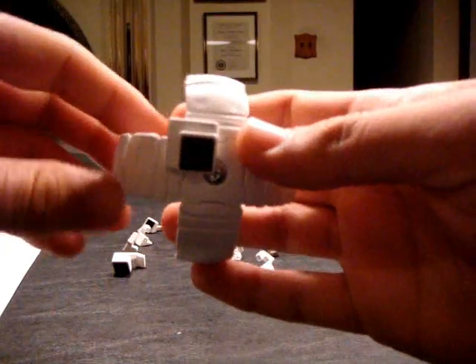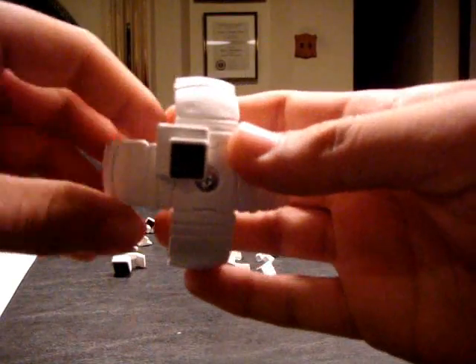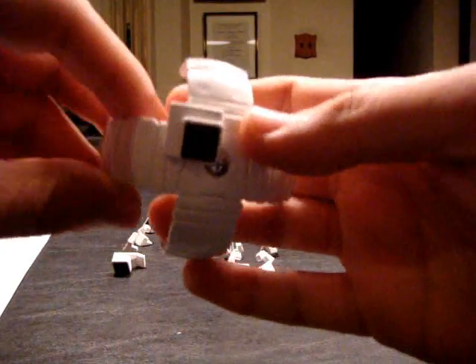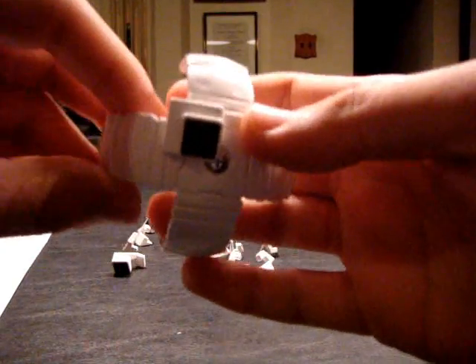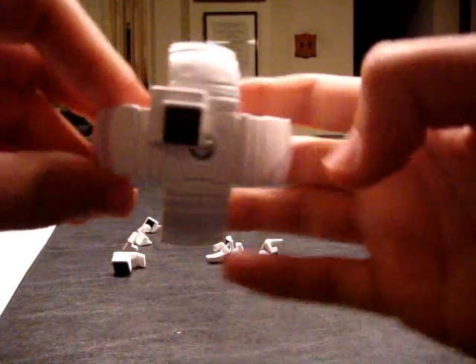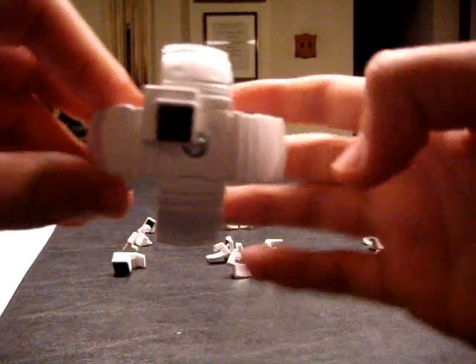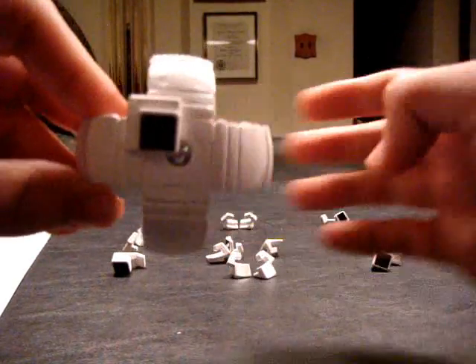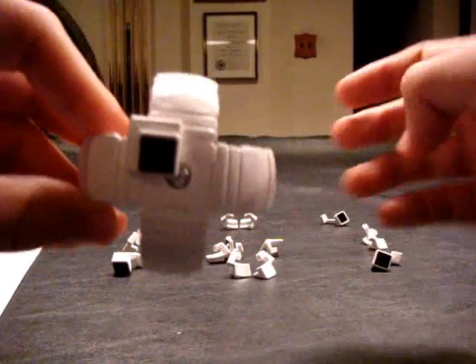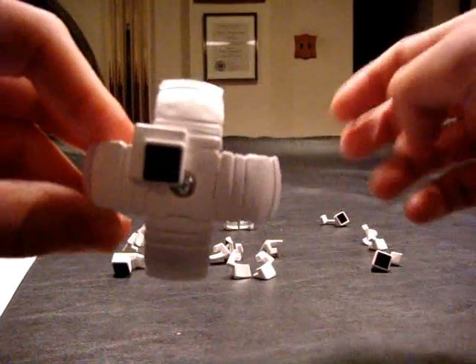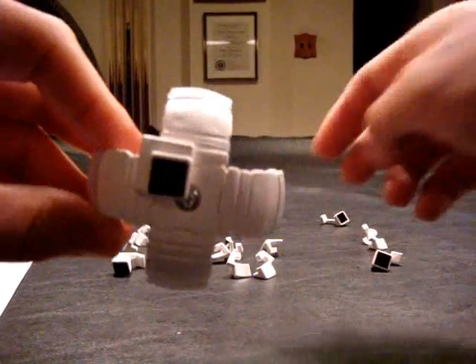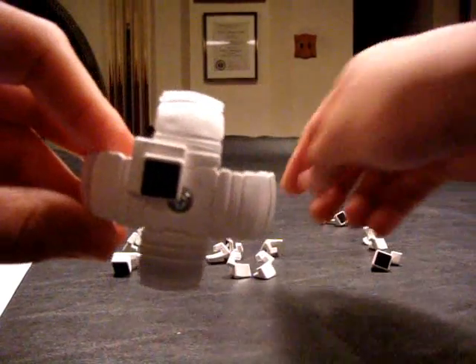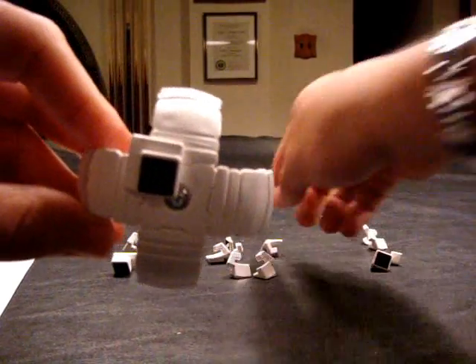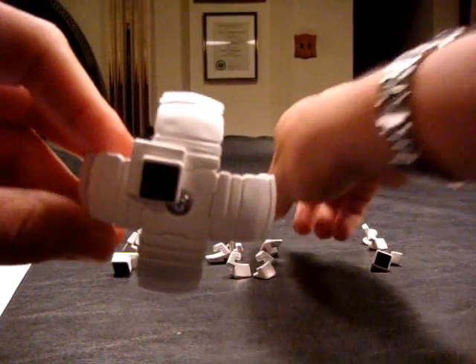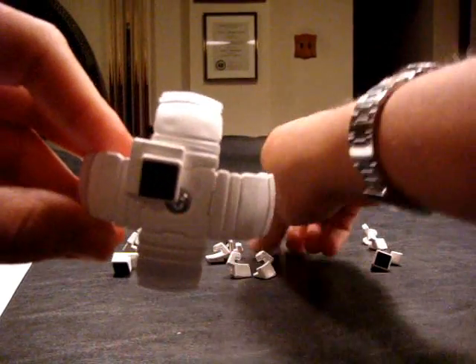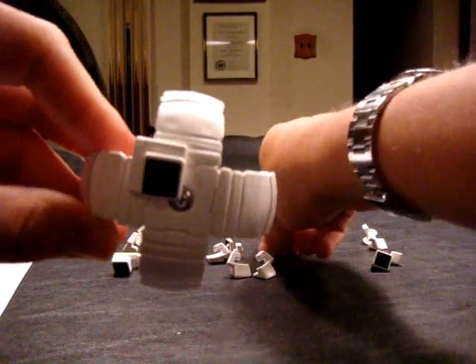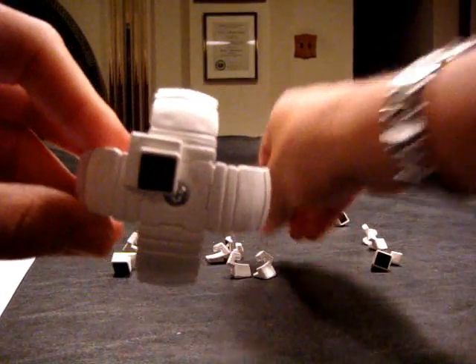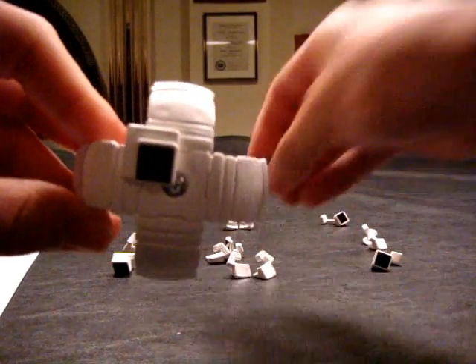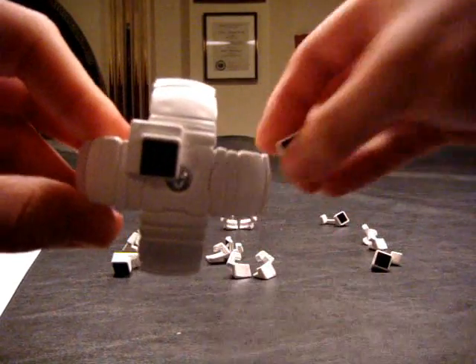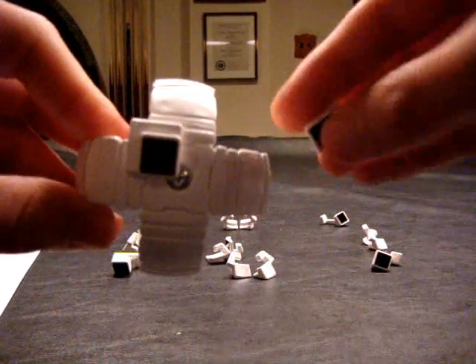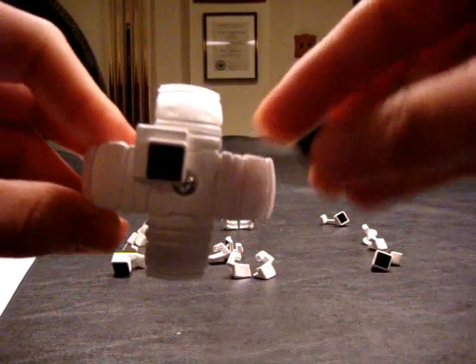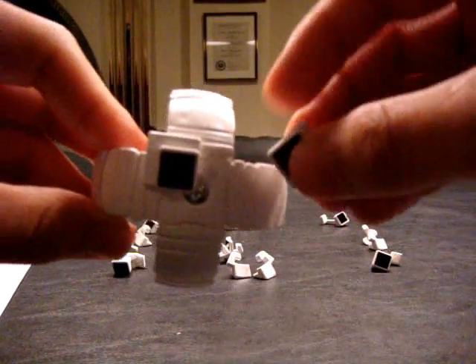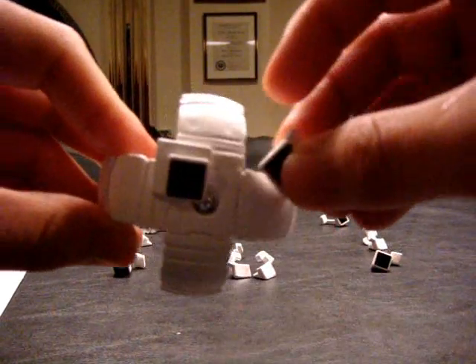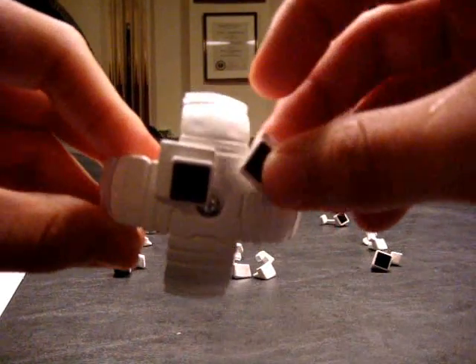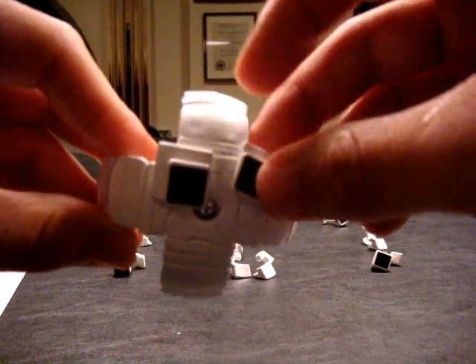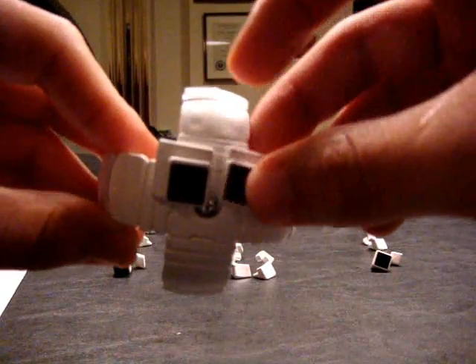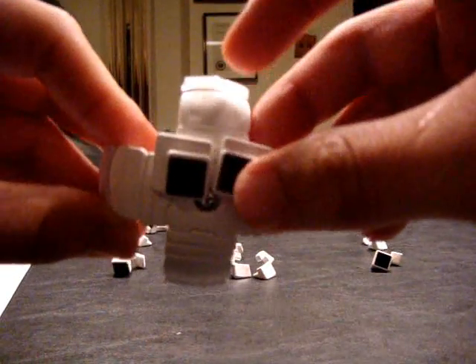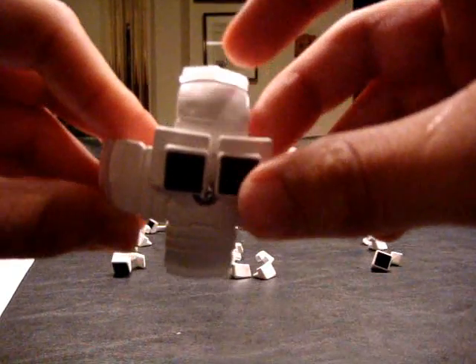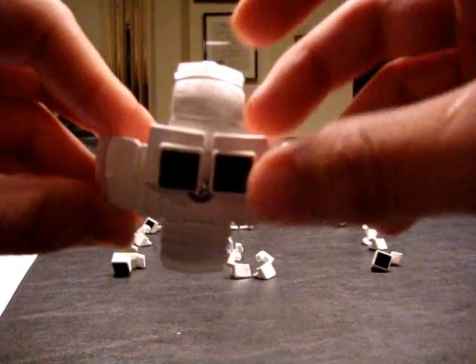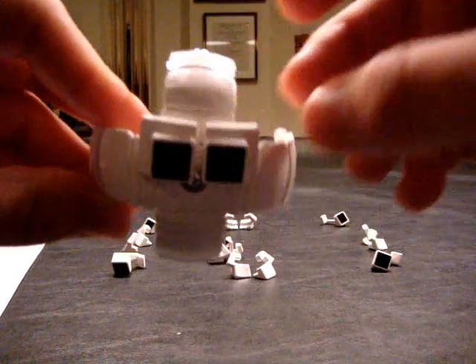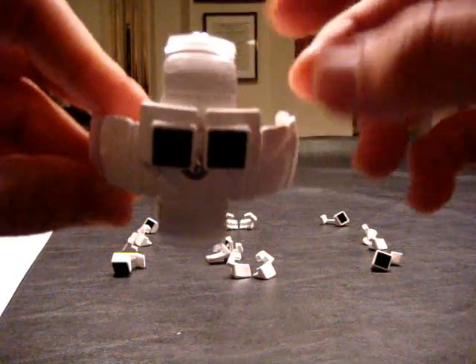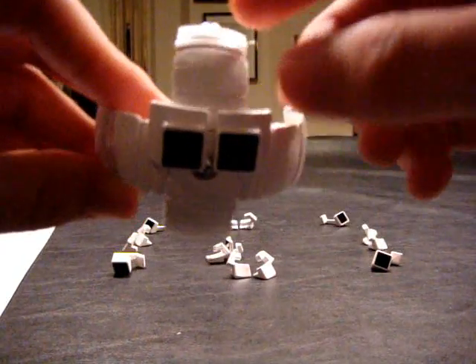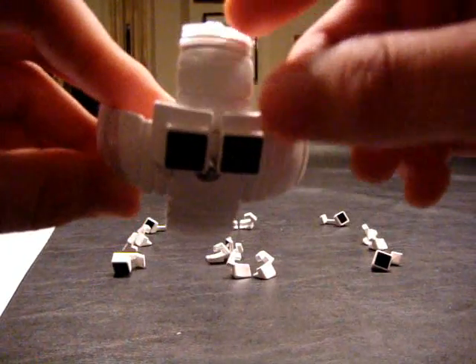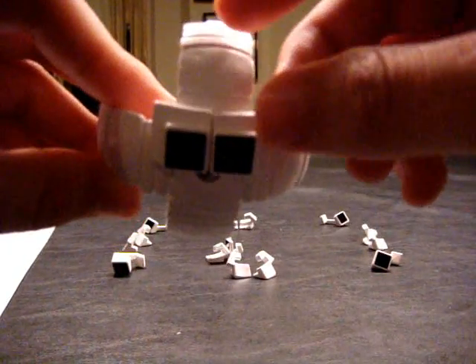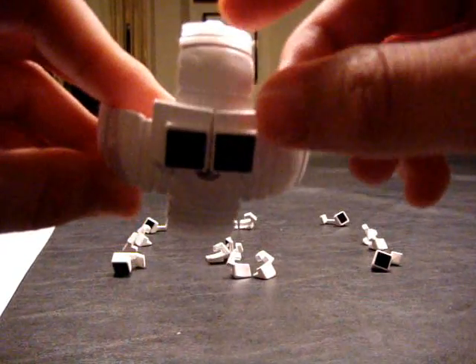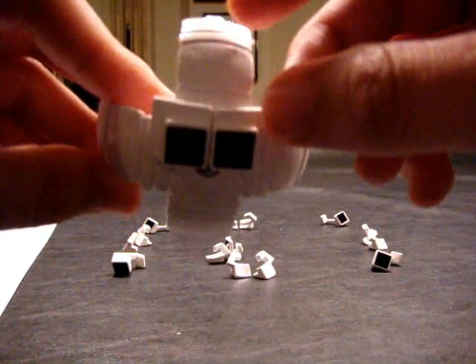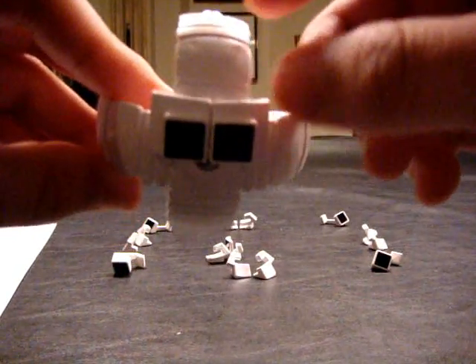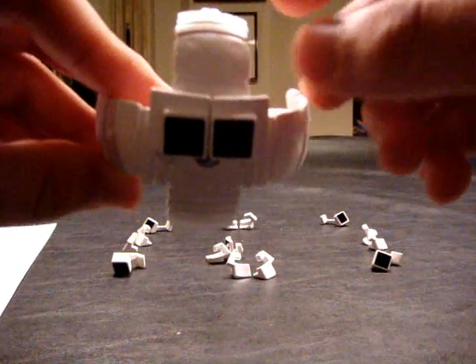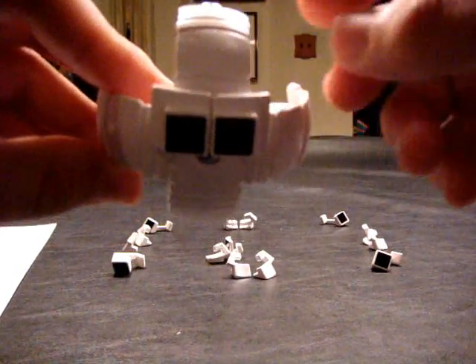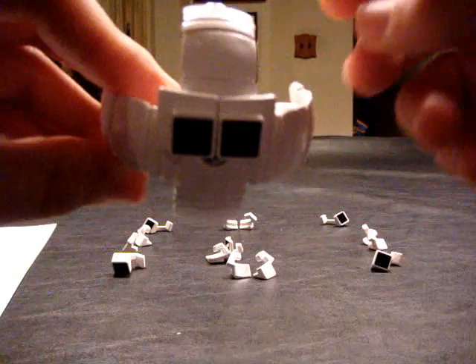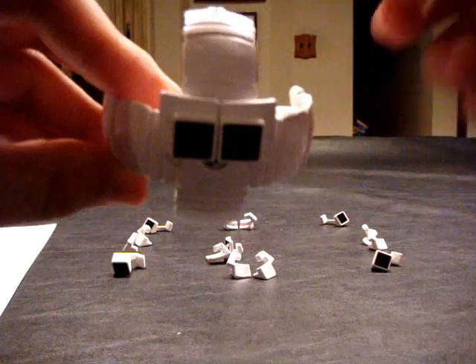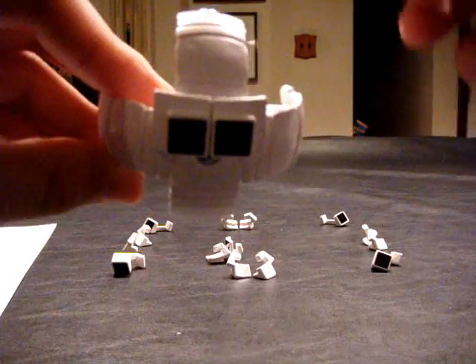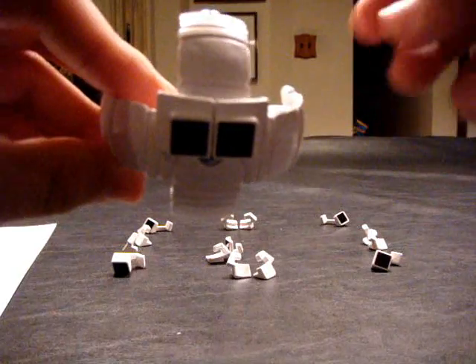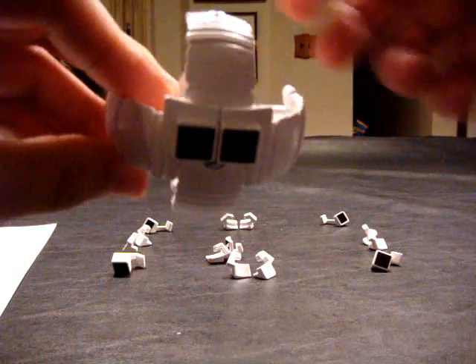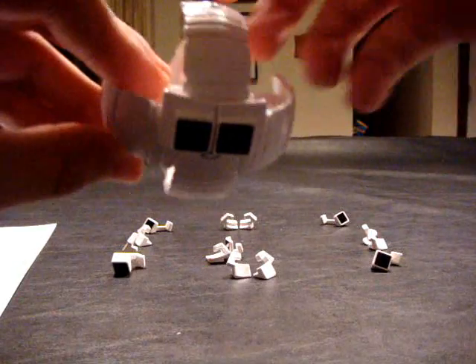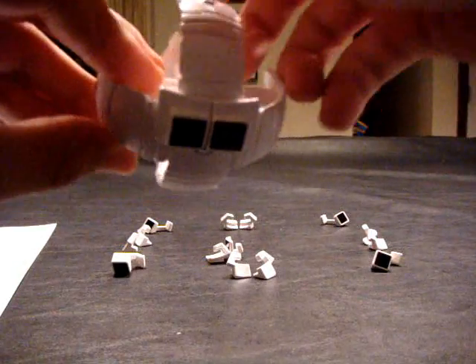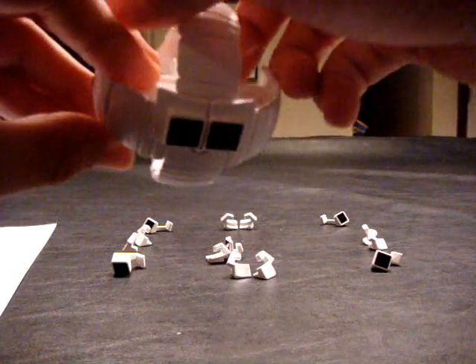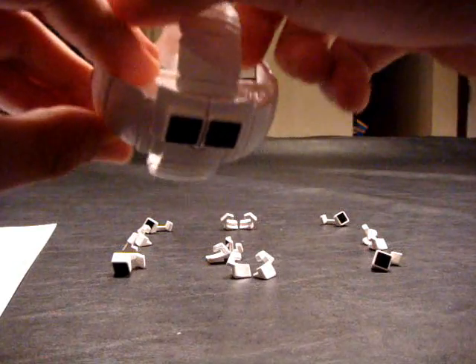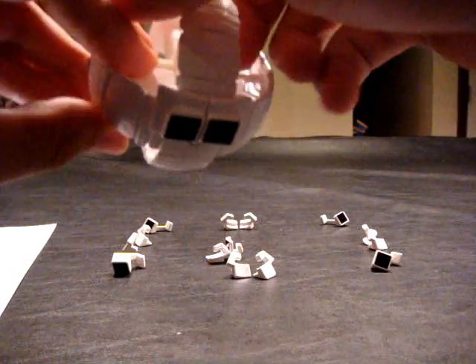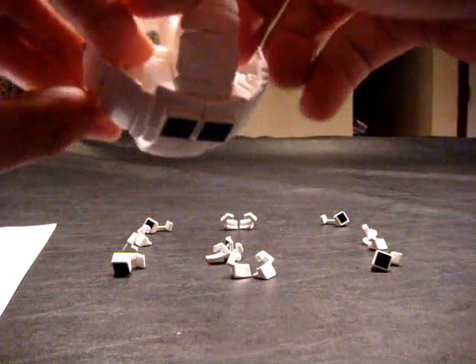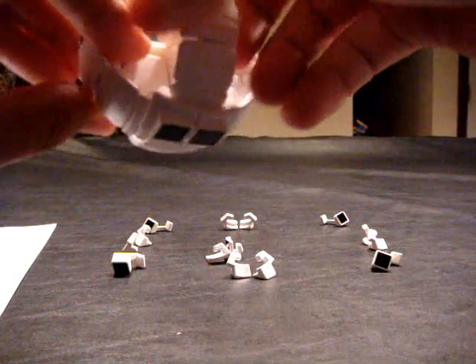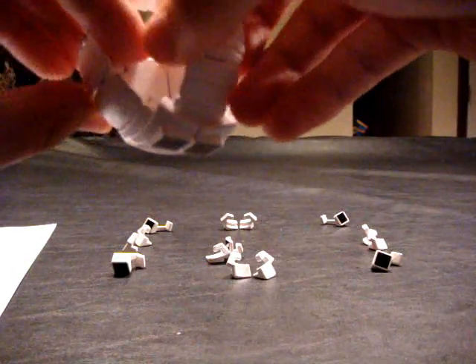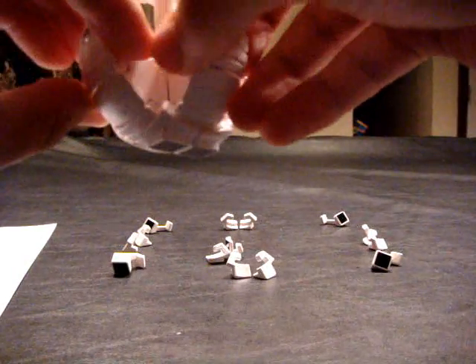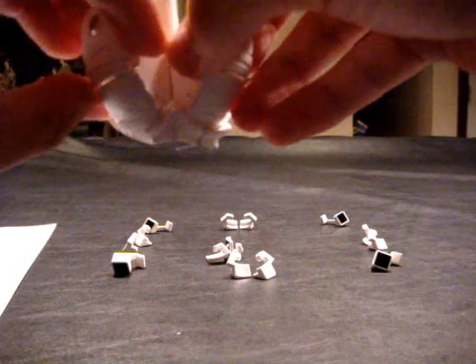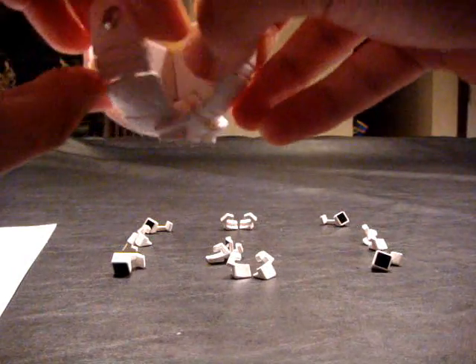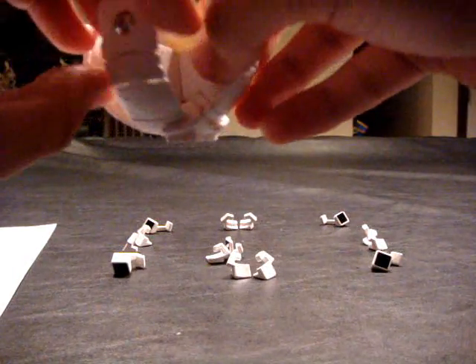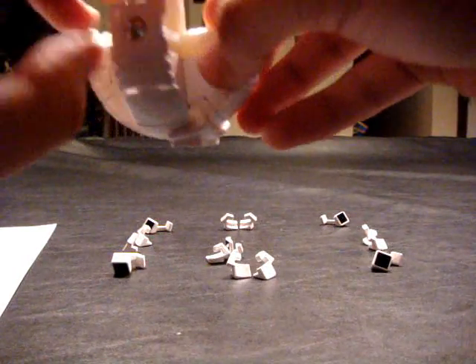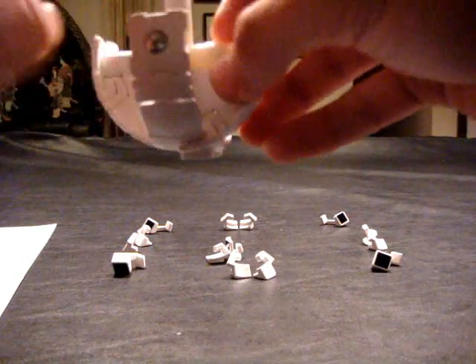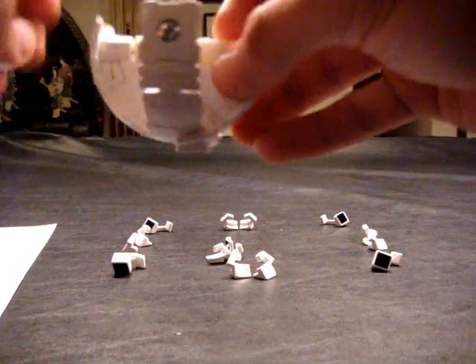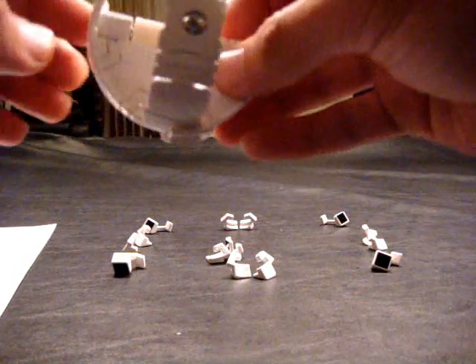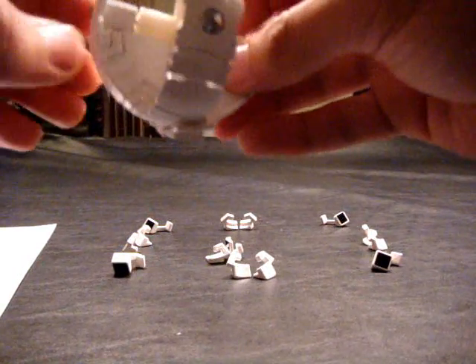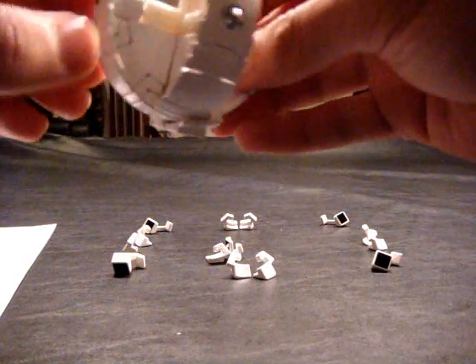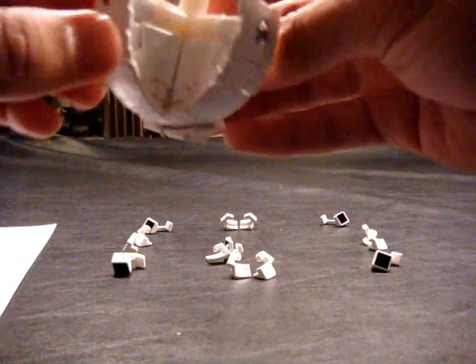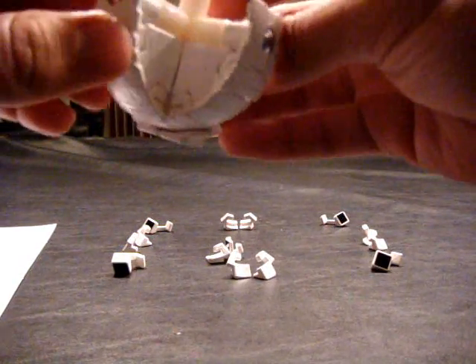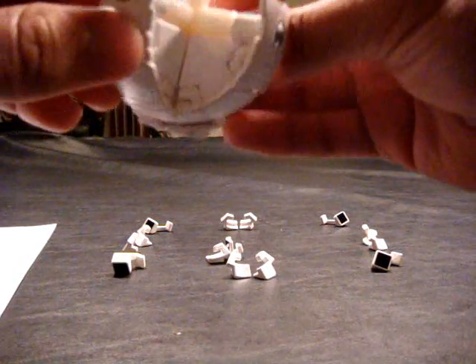You're going to put the remaining three on. You're probably going to have to hold it upside down so that the pieces don't fall off.